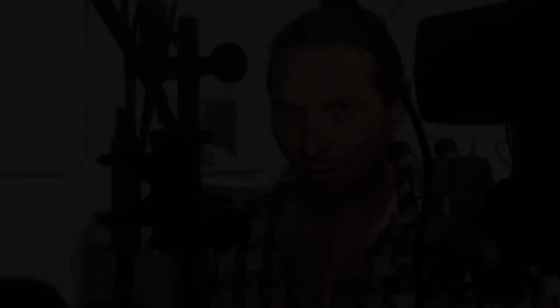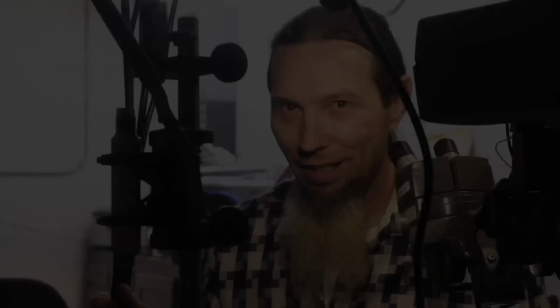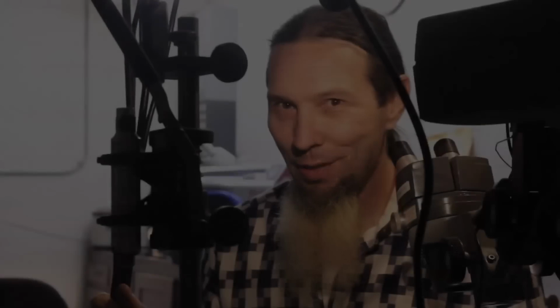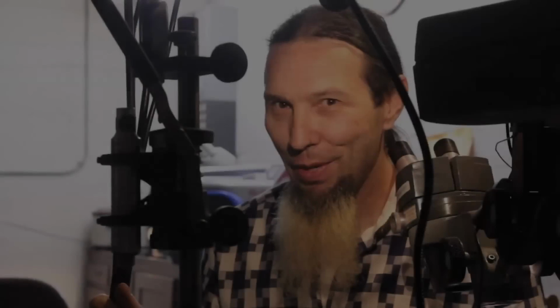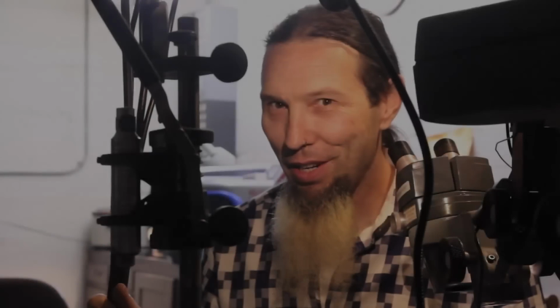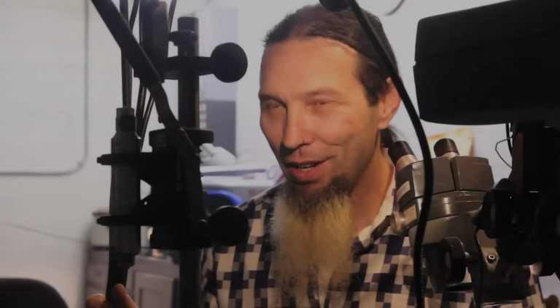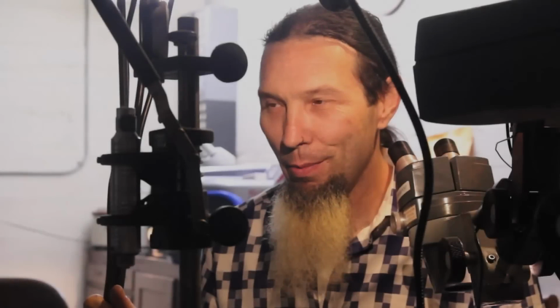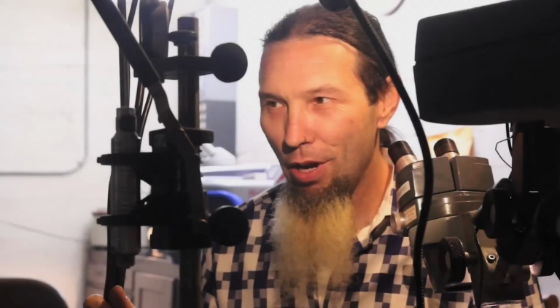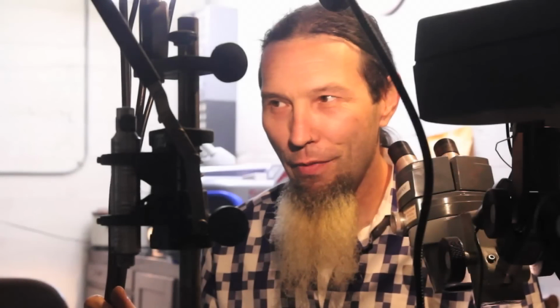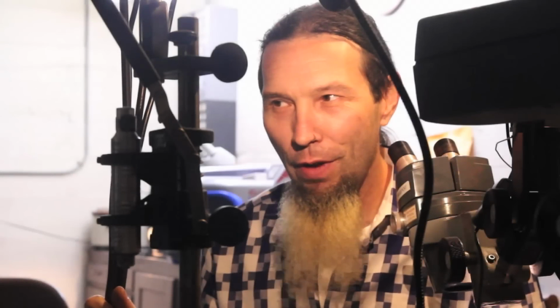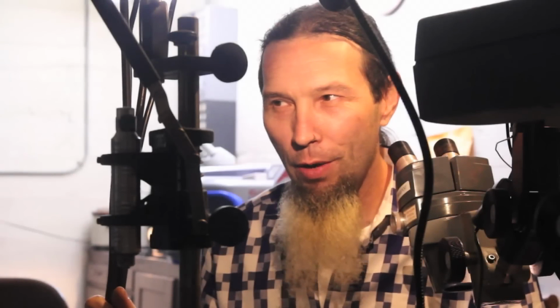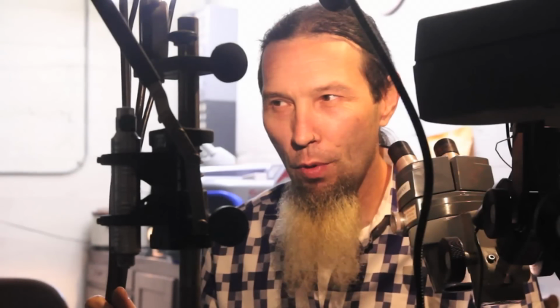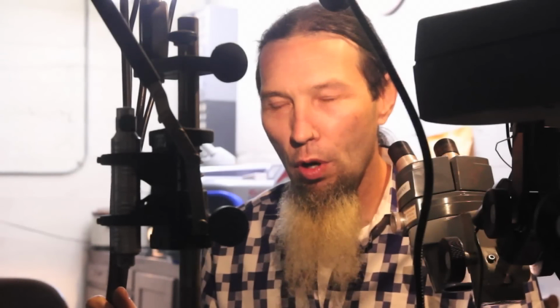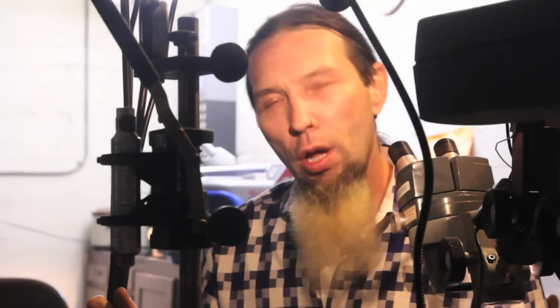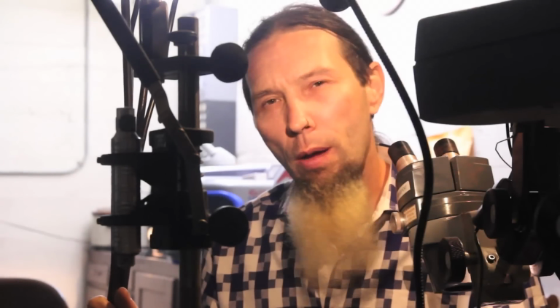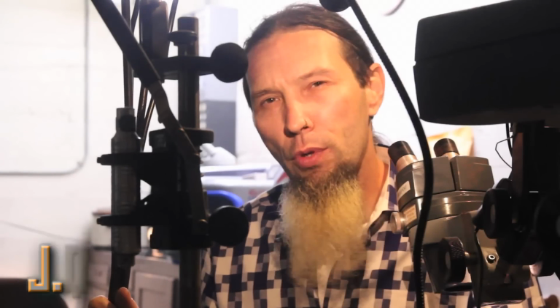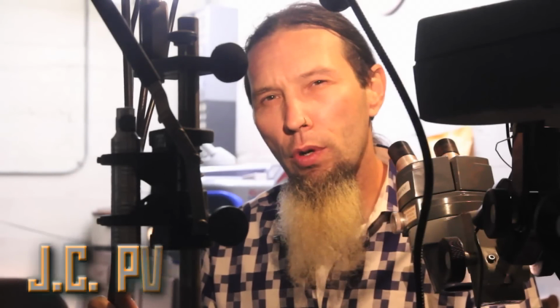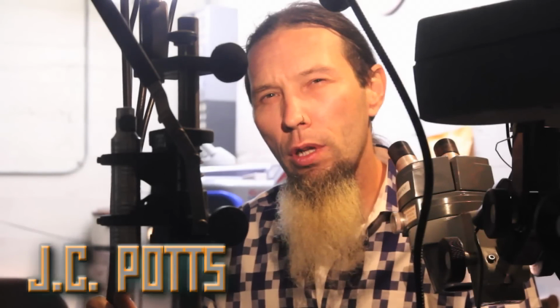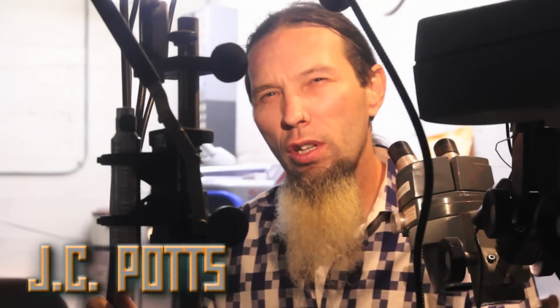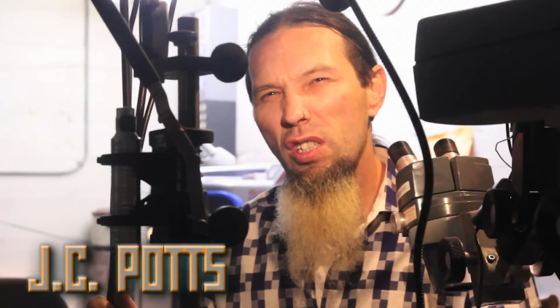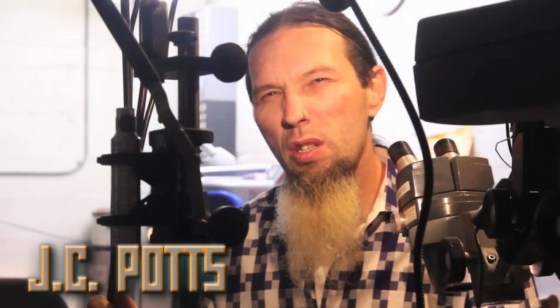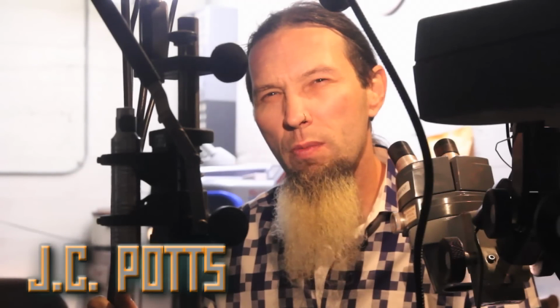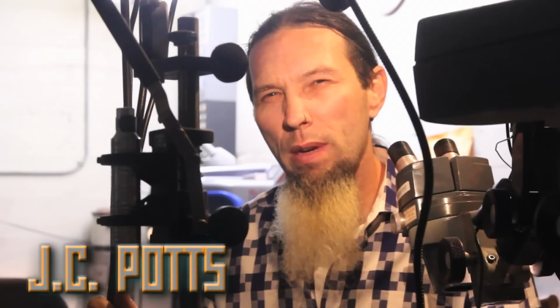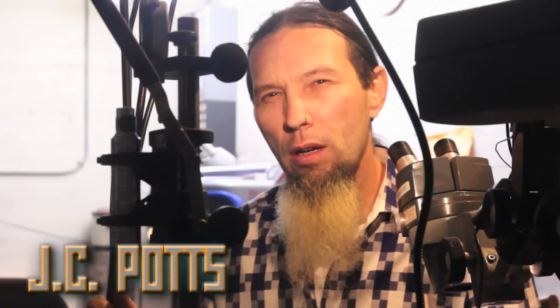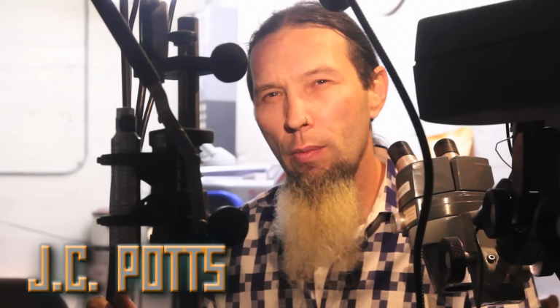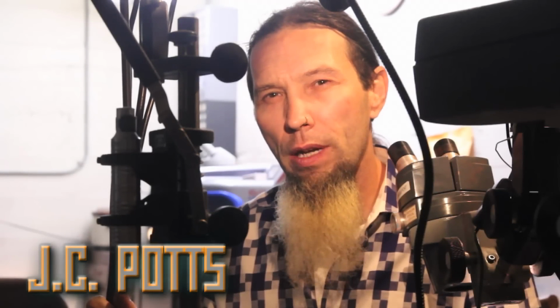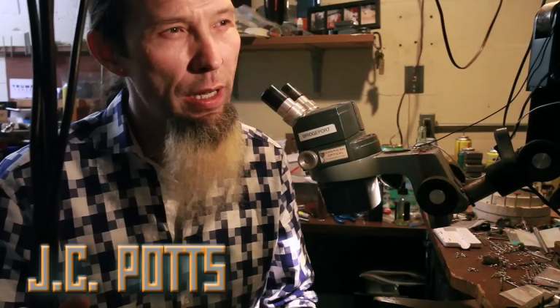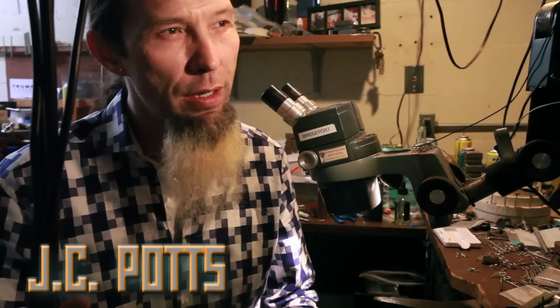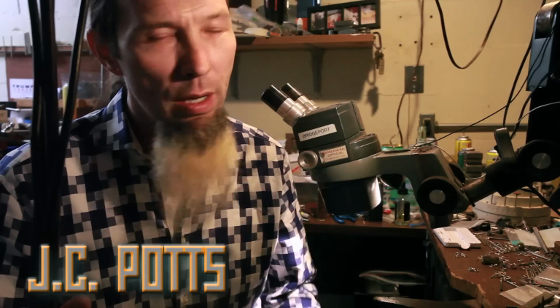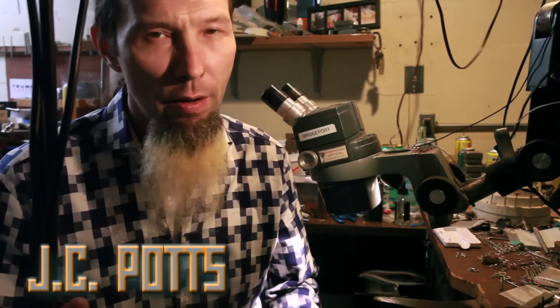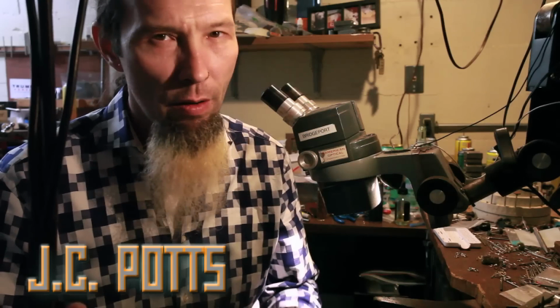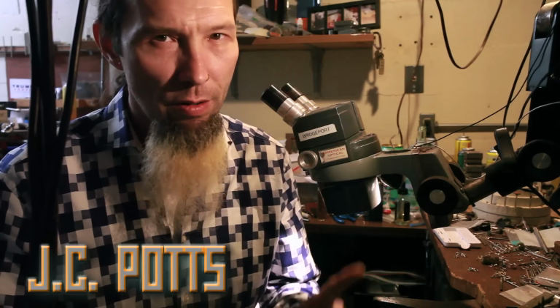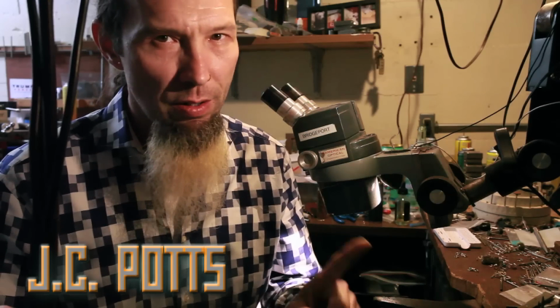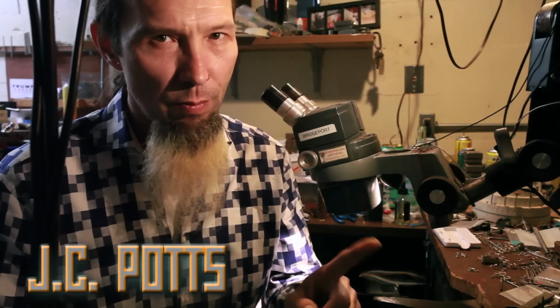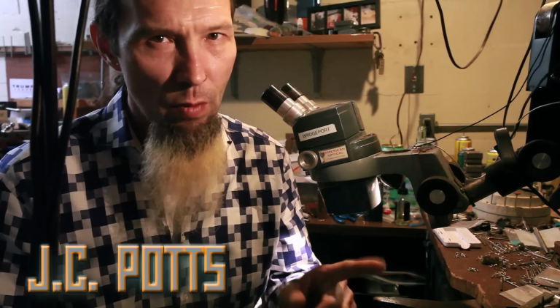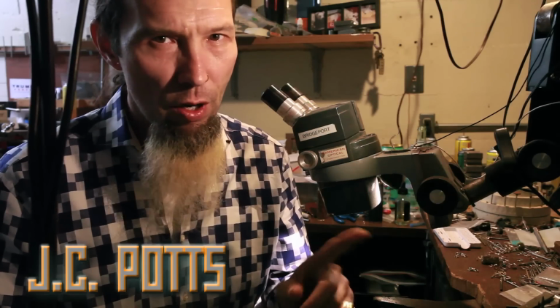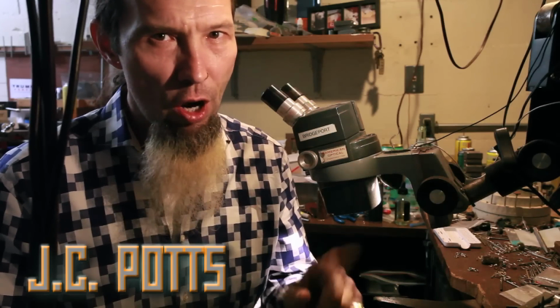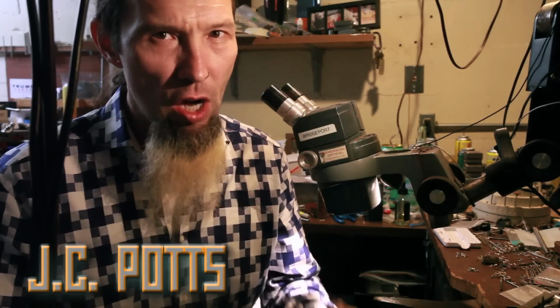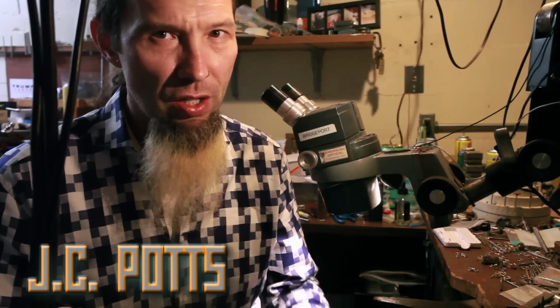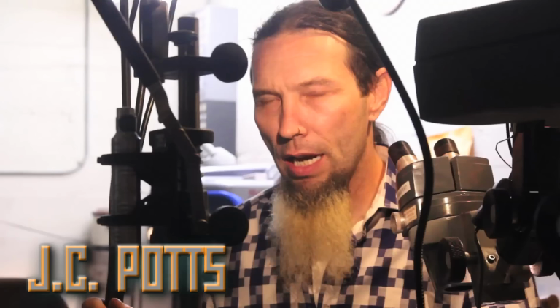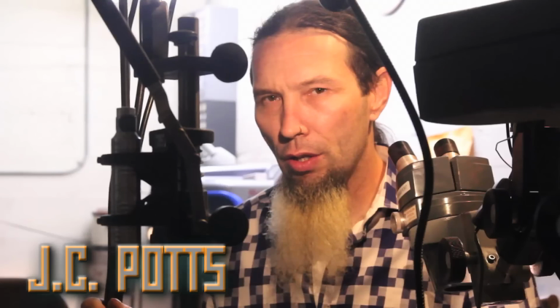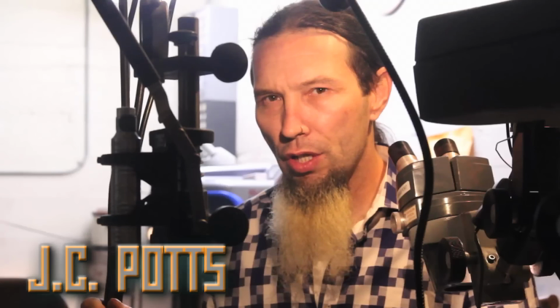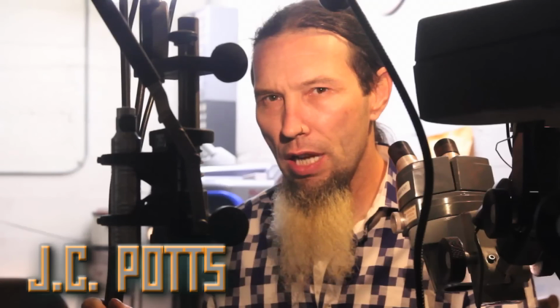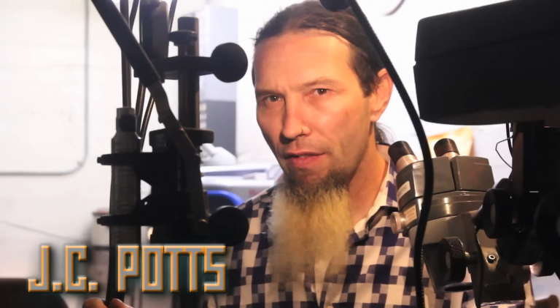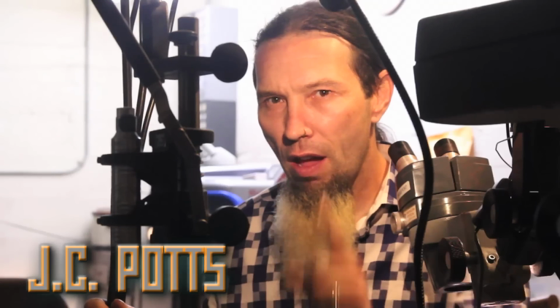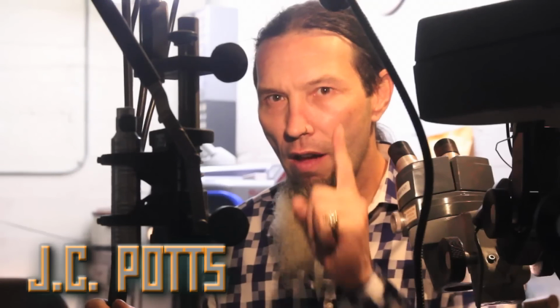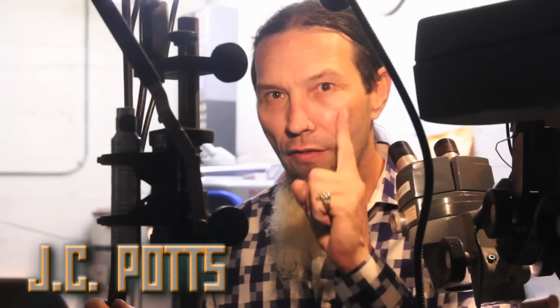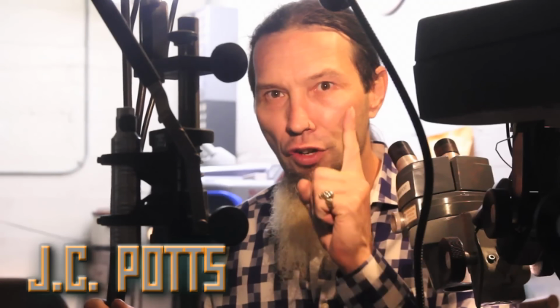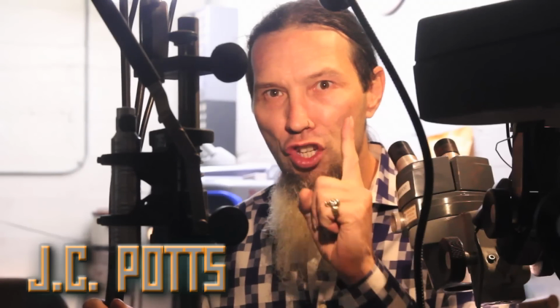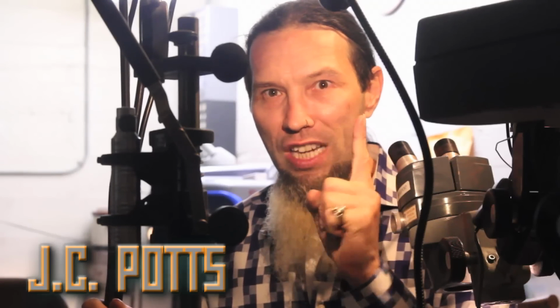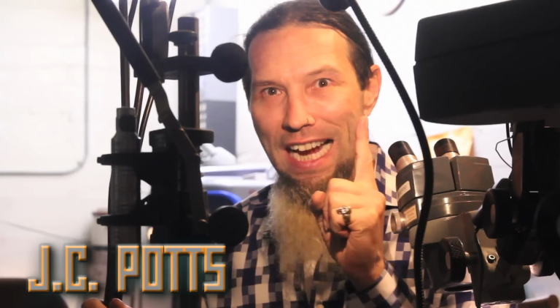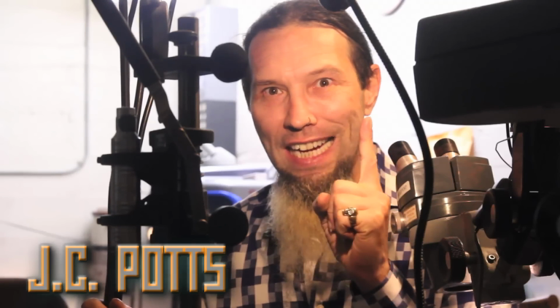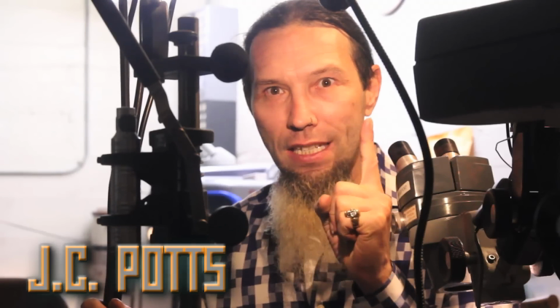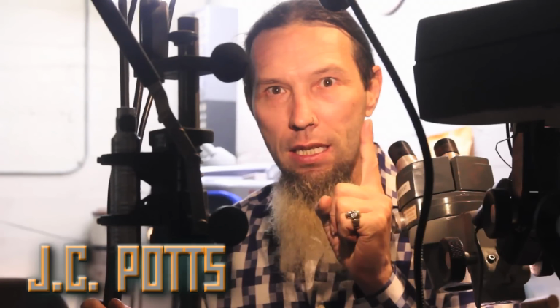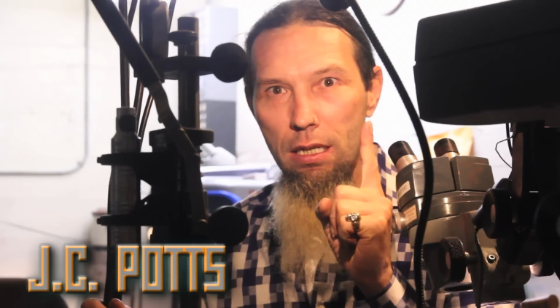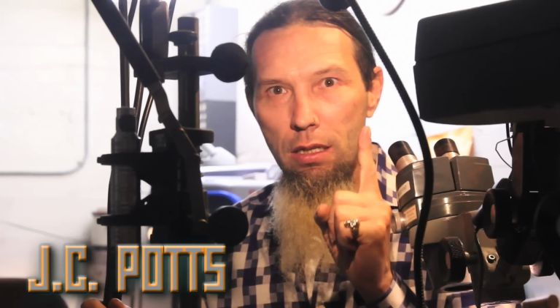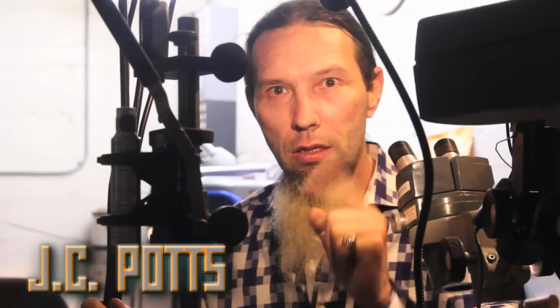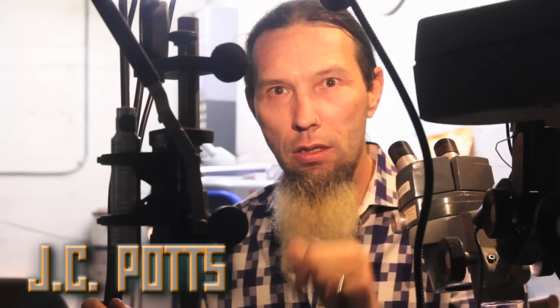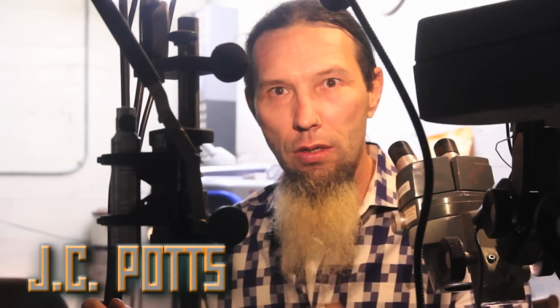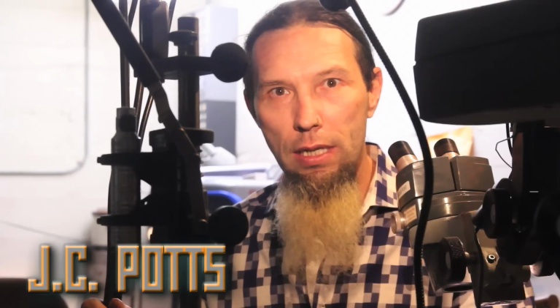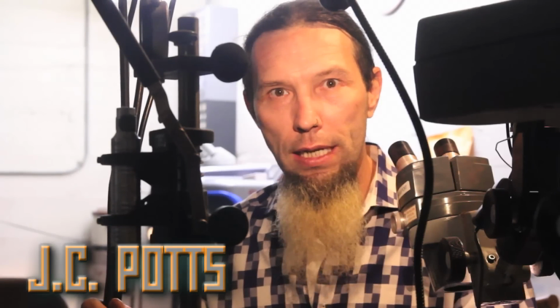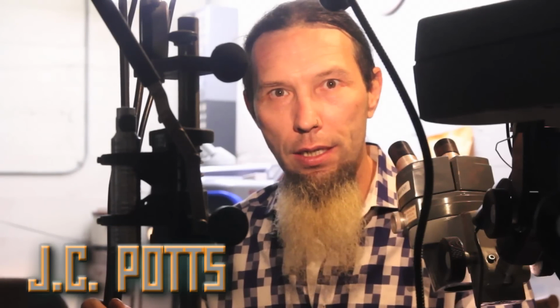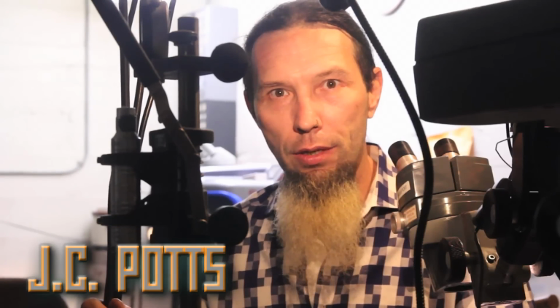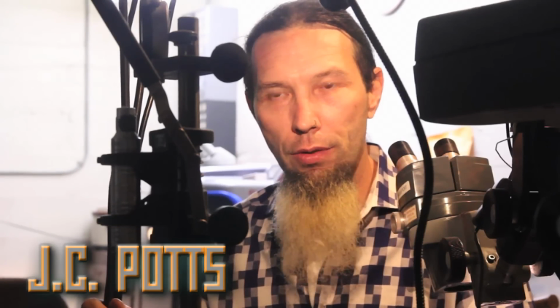This week on The Modified World, doing a little experiment on some non-standard stuff for science. Stay tuned.